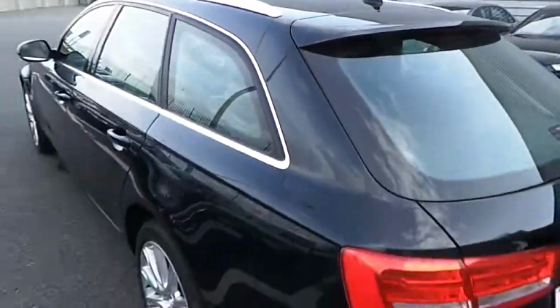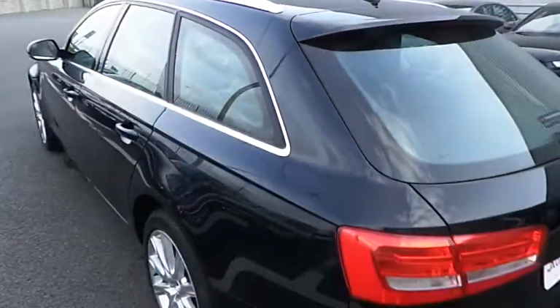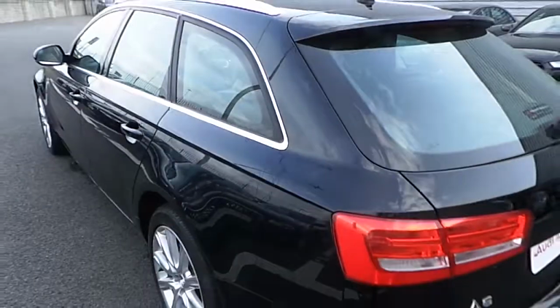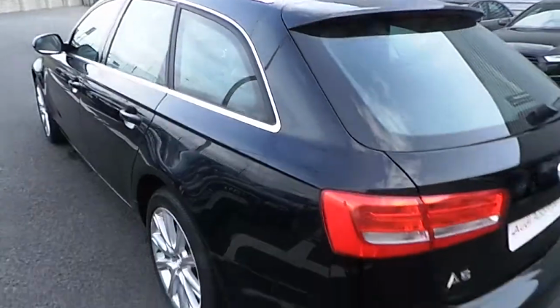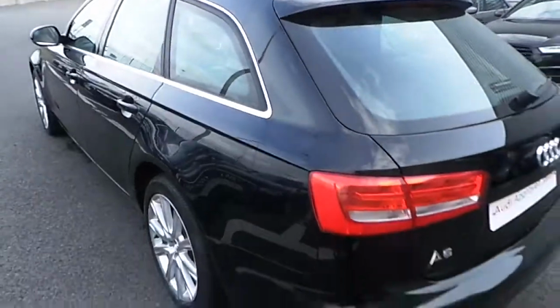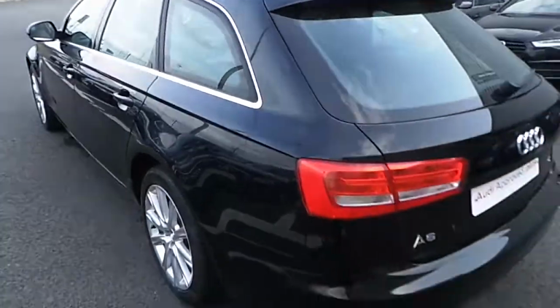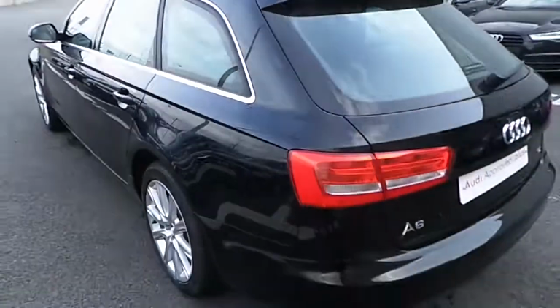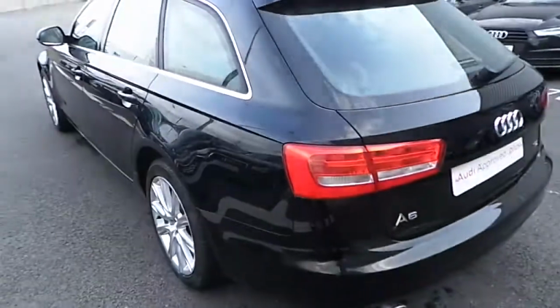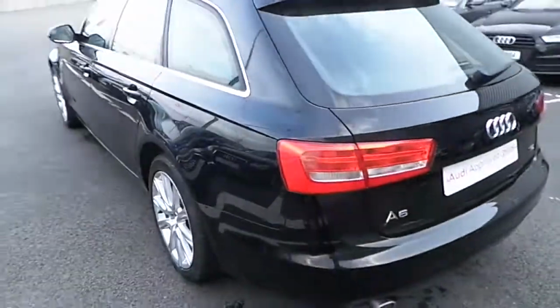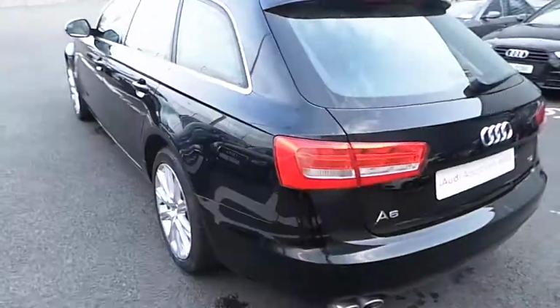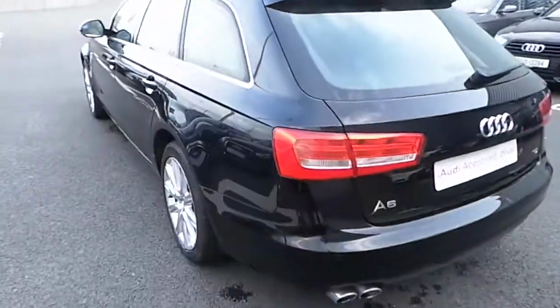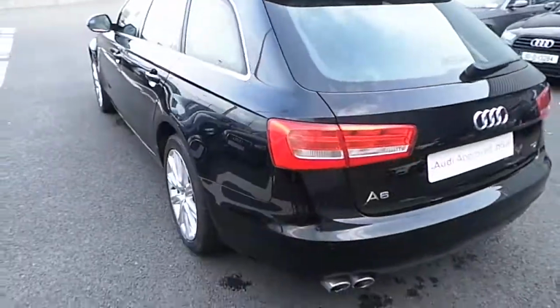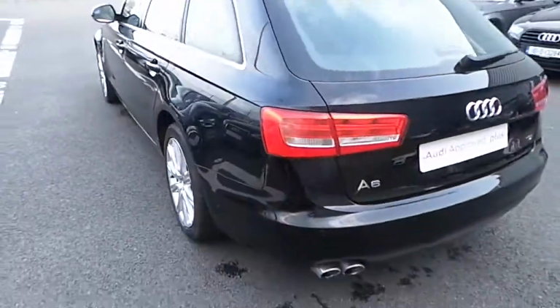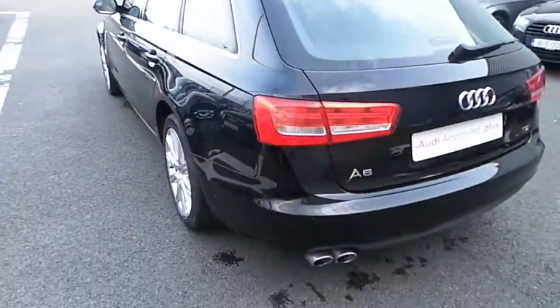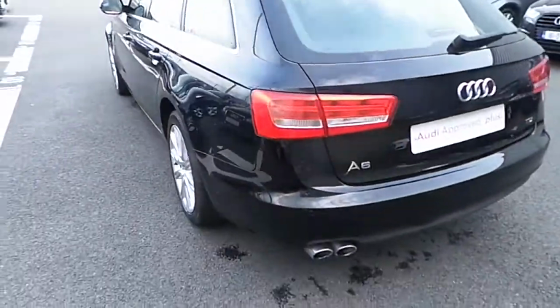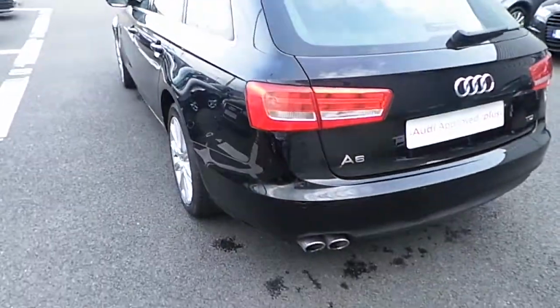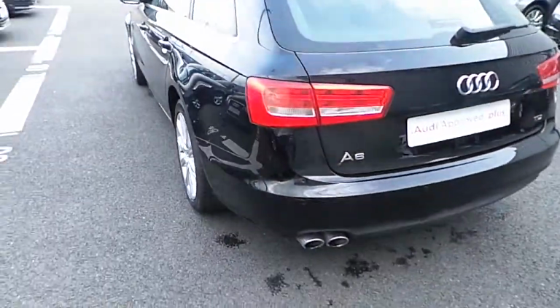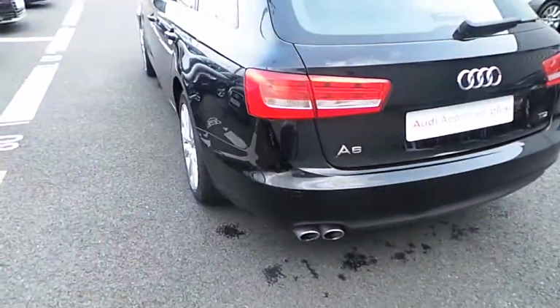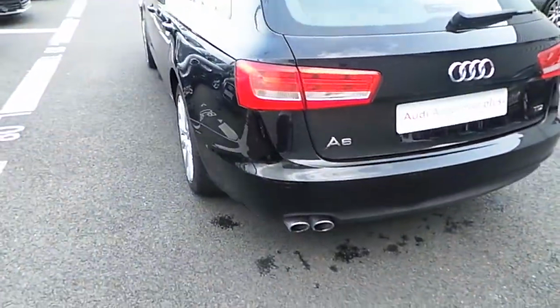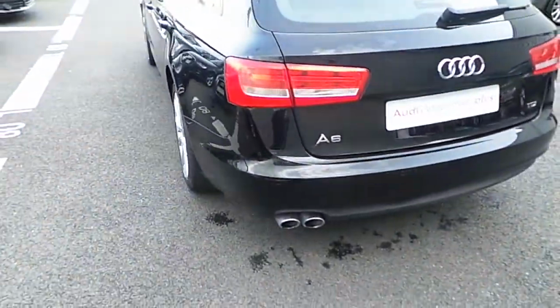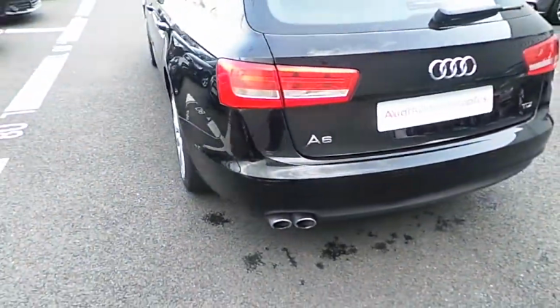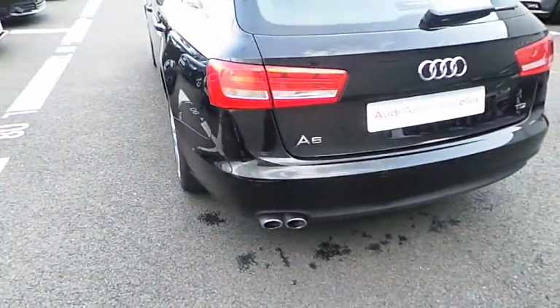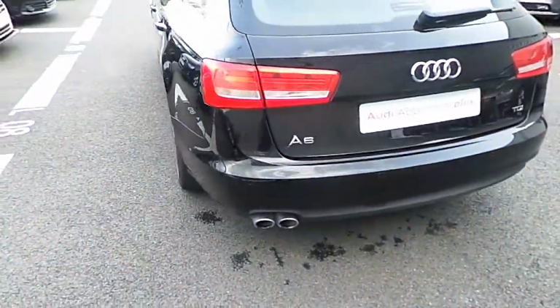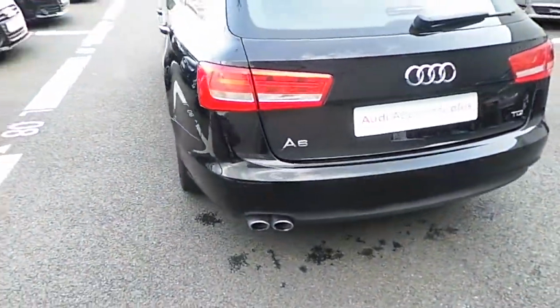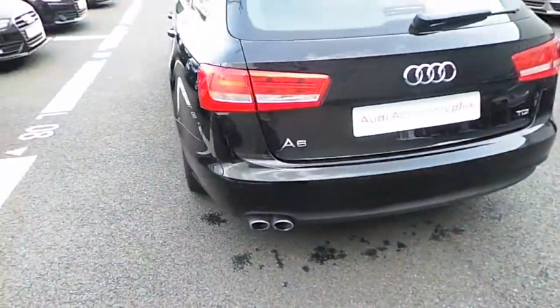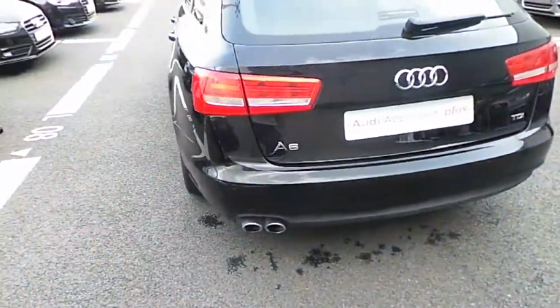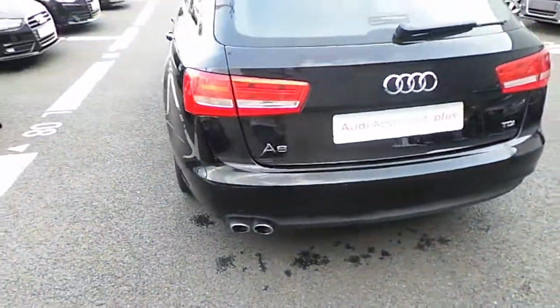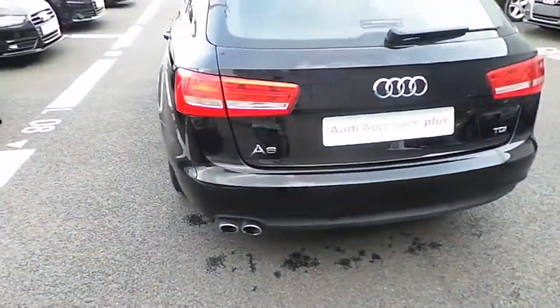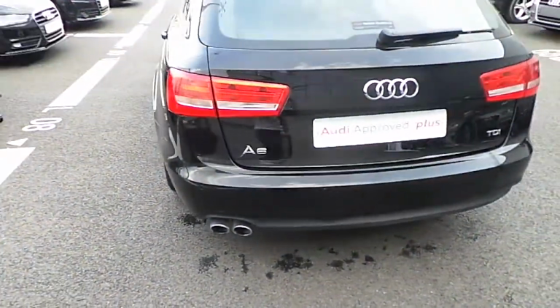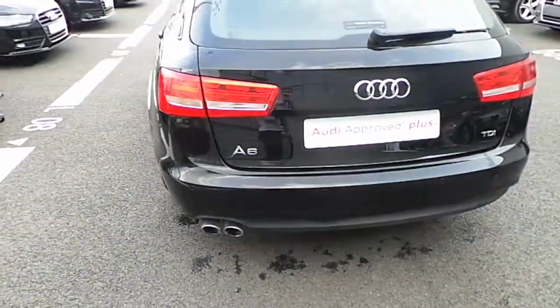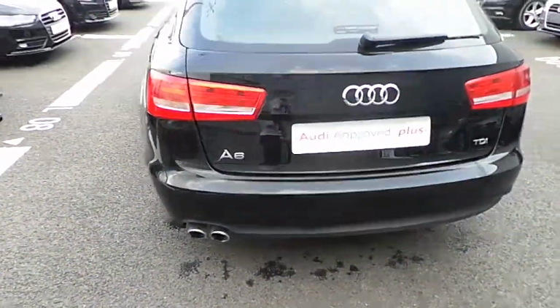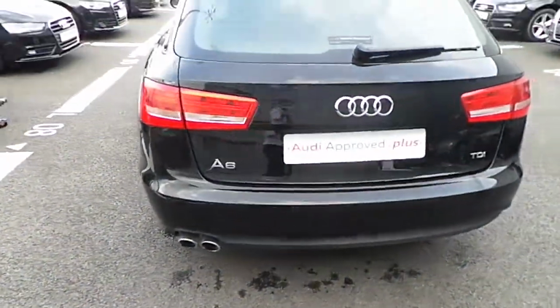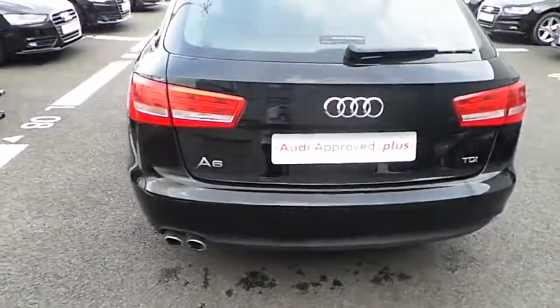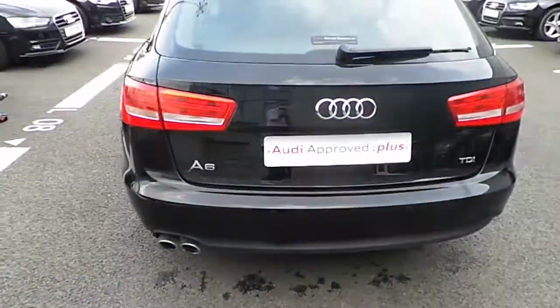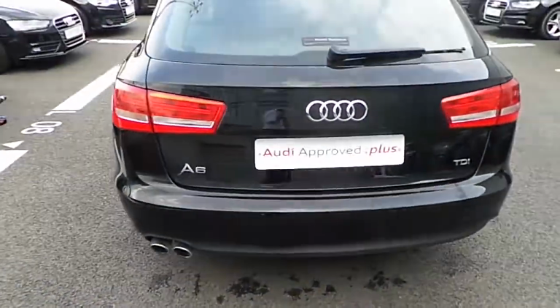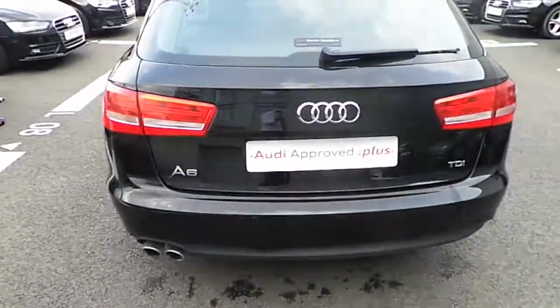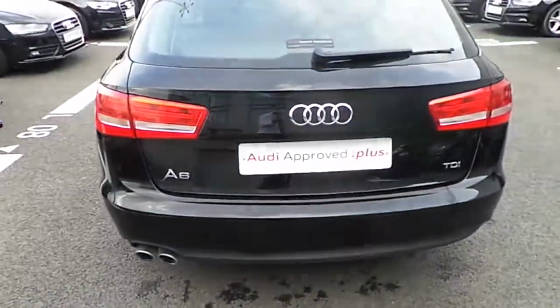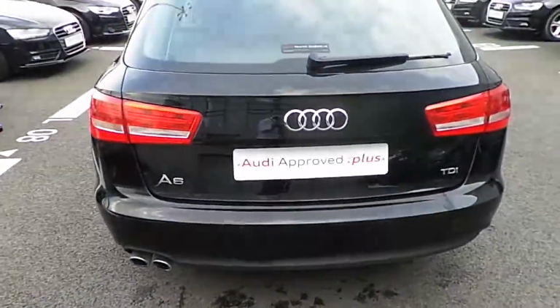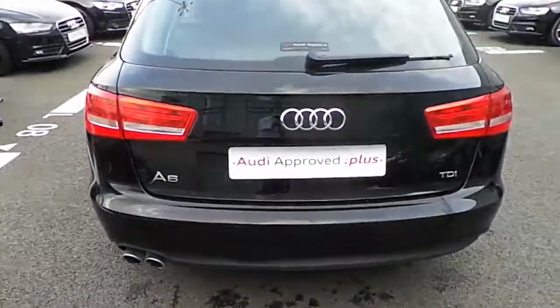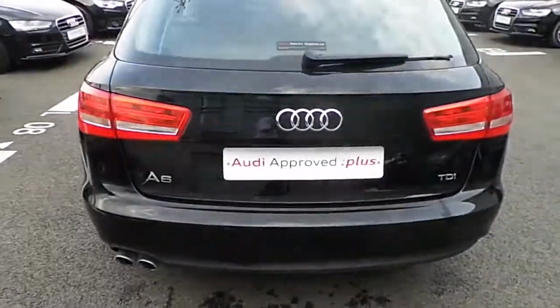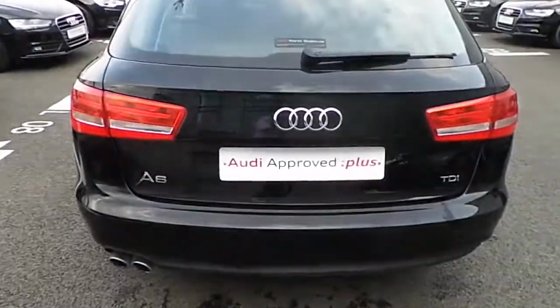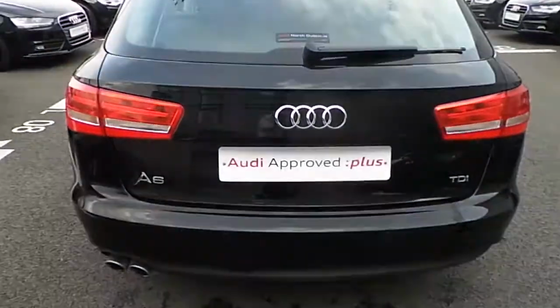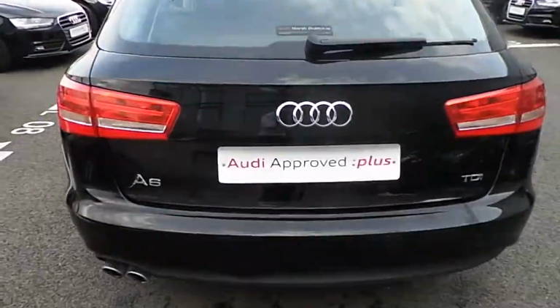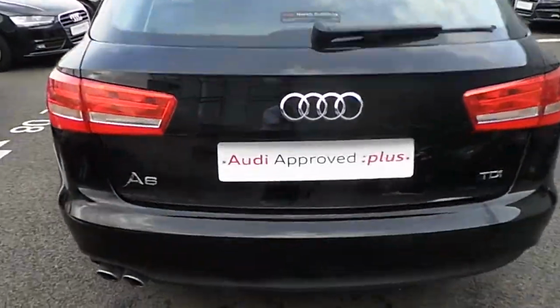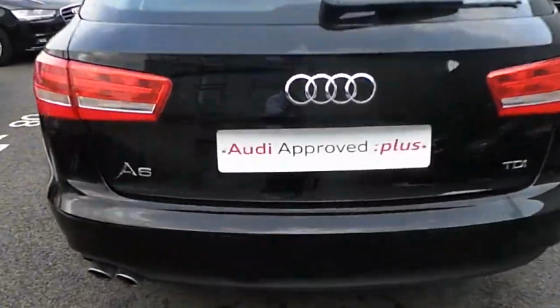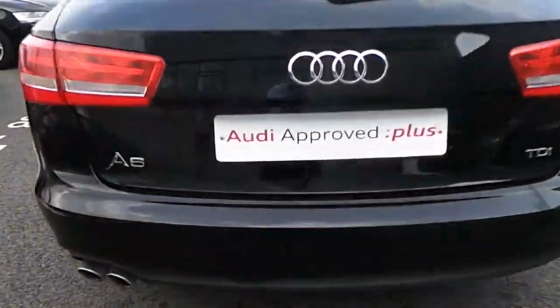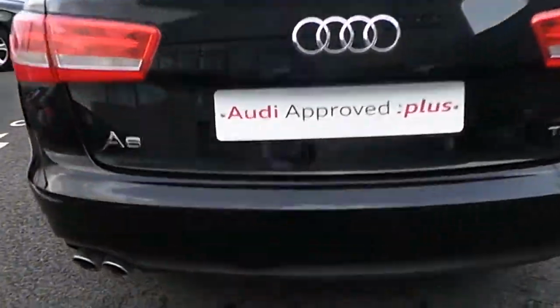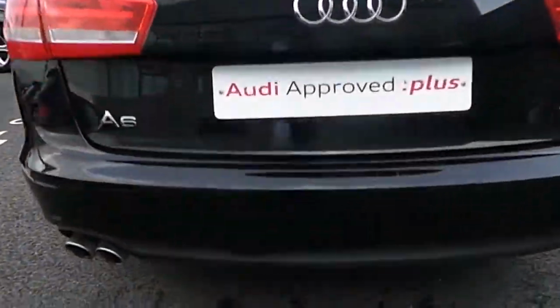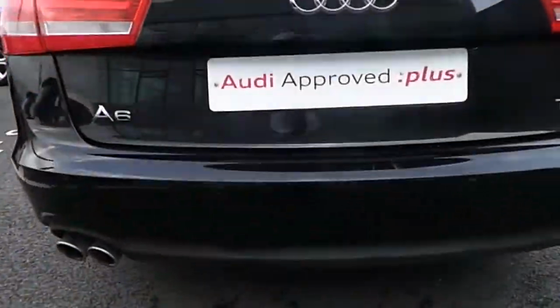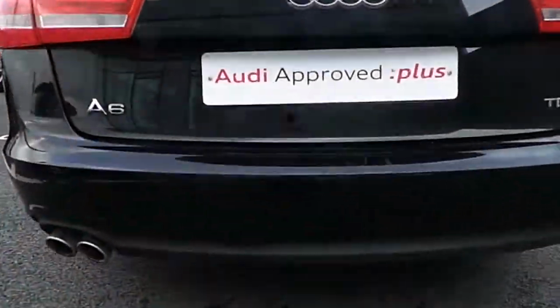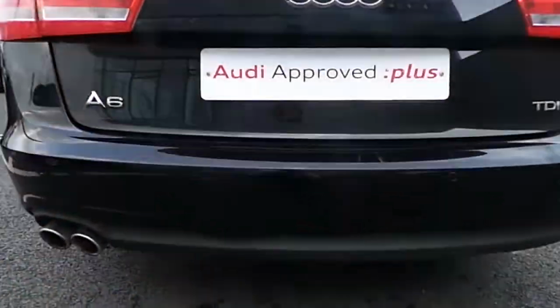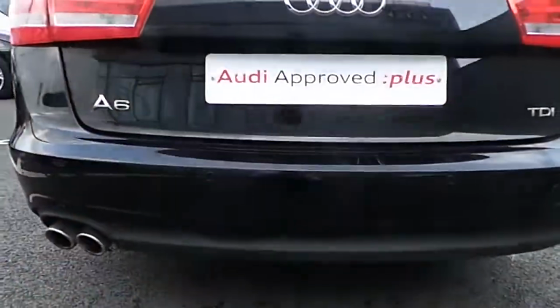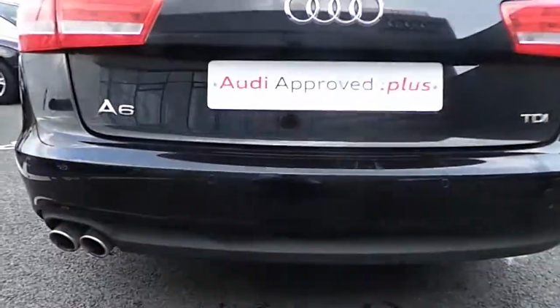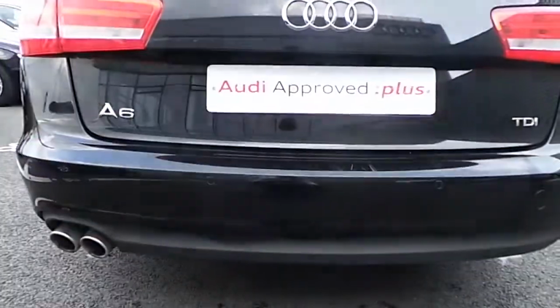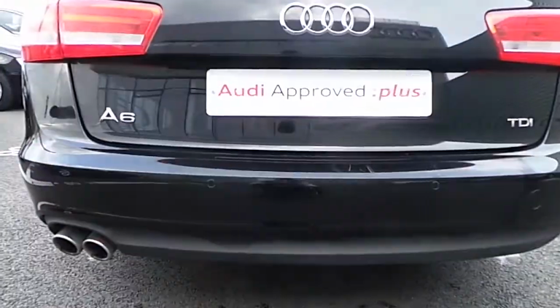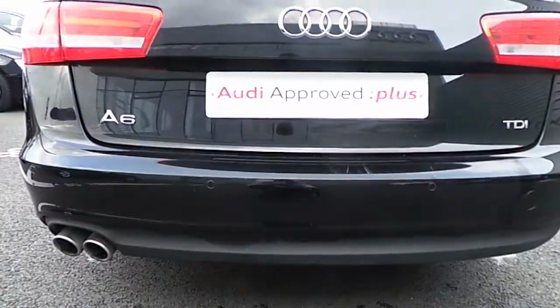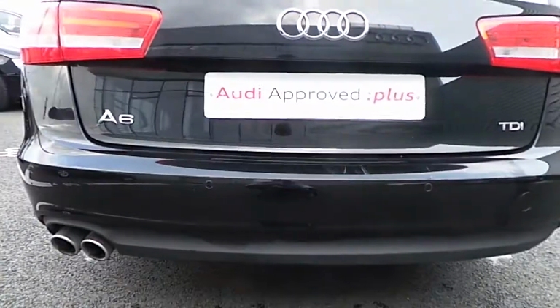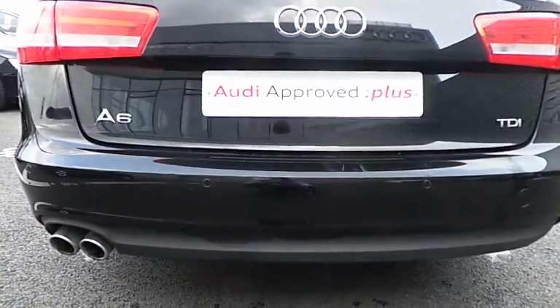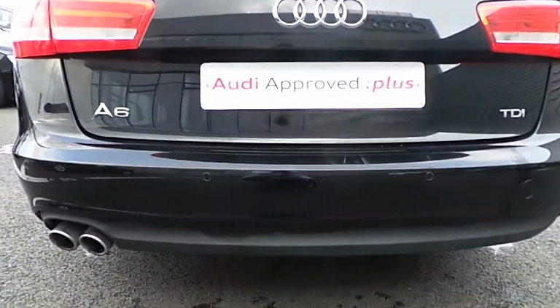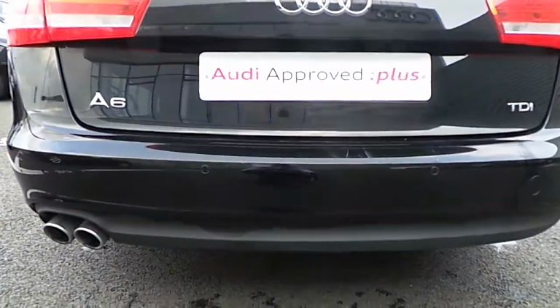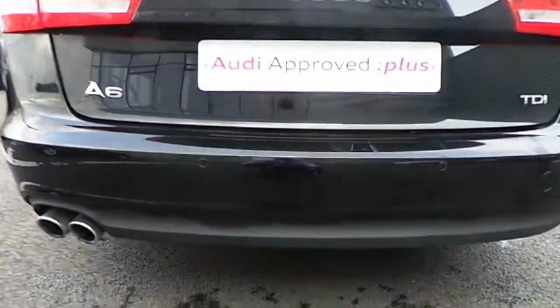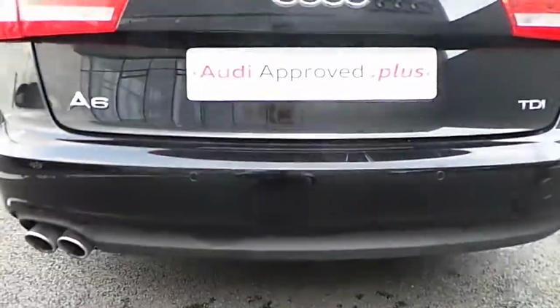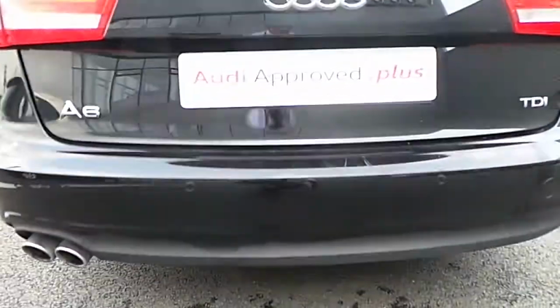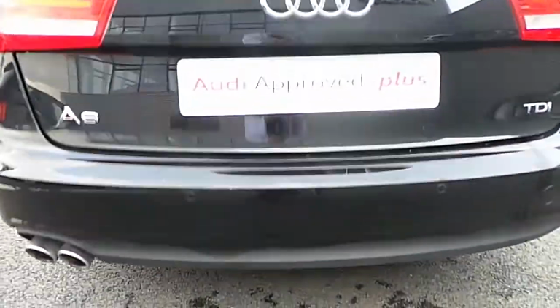Coming around to the rear of the car, it is finished with parking sensors in four different sections on the rear, along with a dual tubular exhaust.